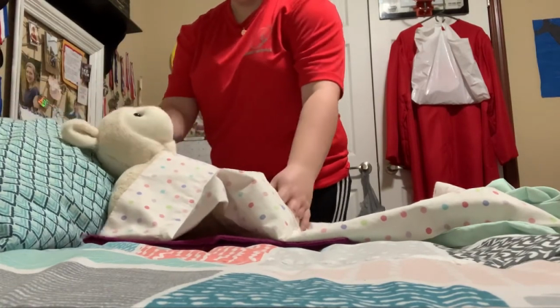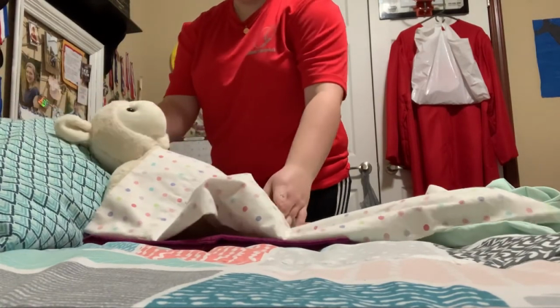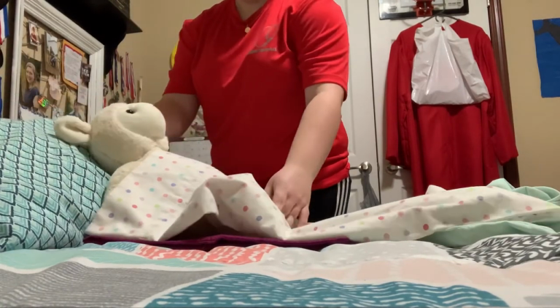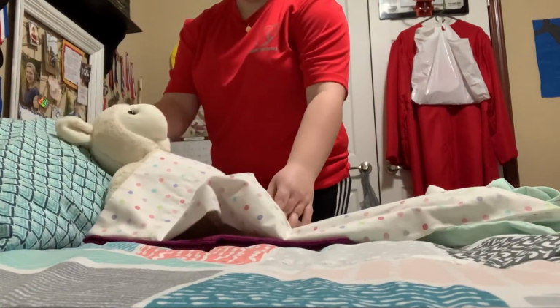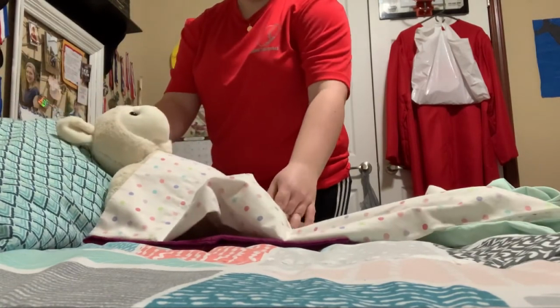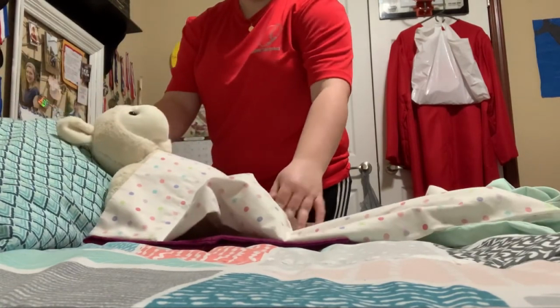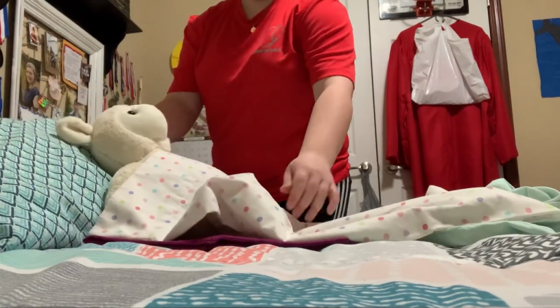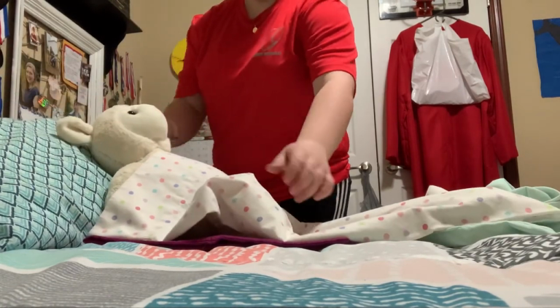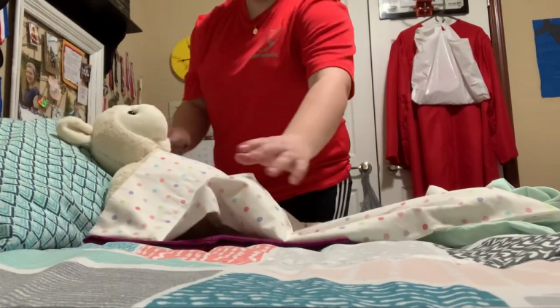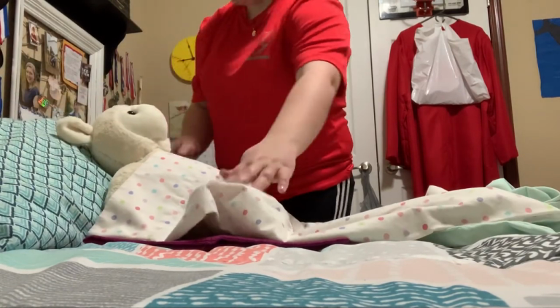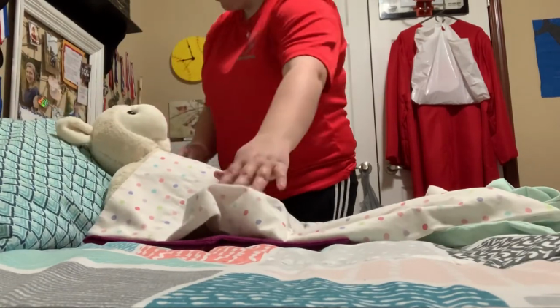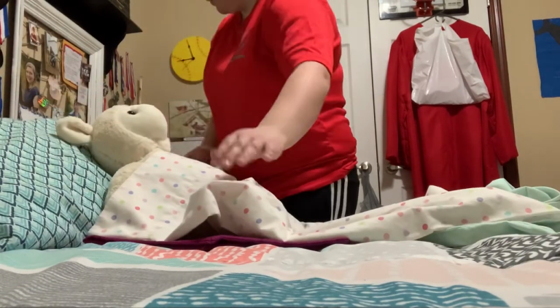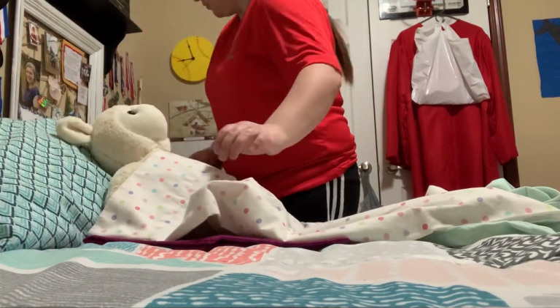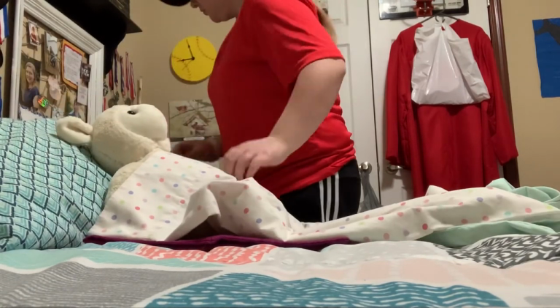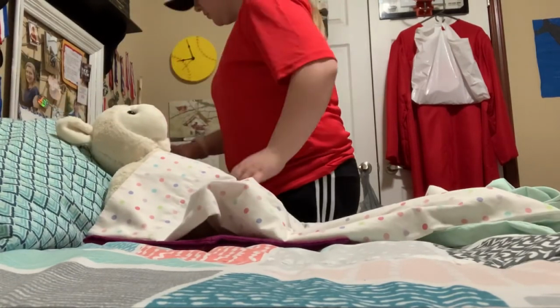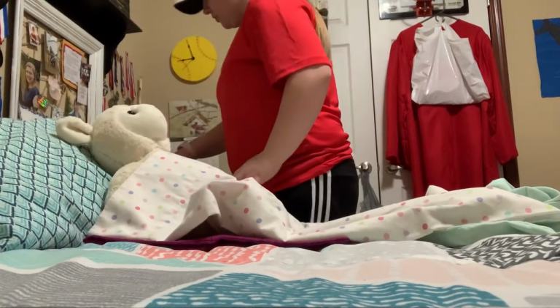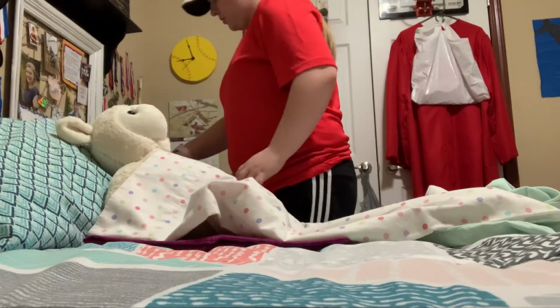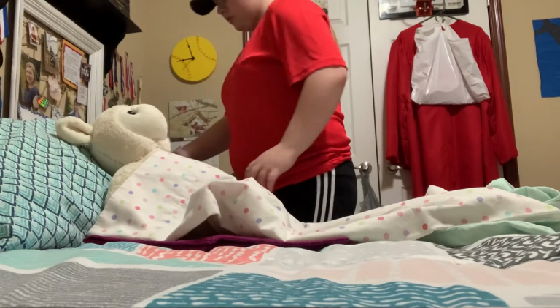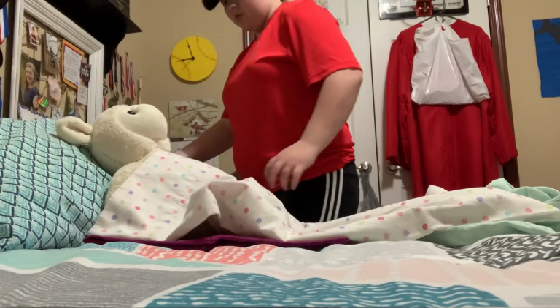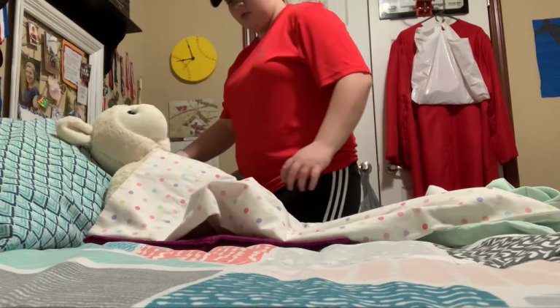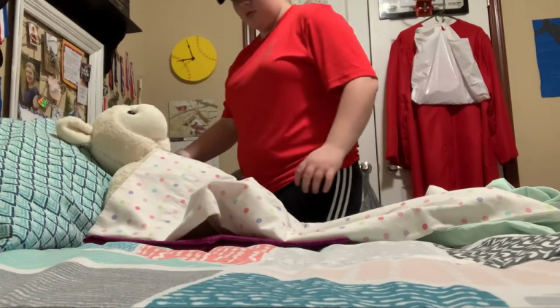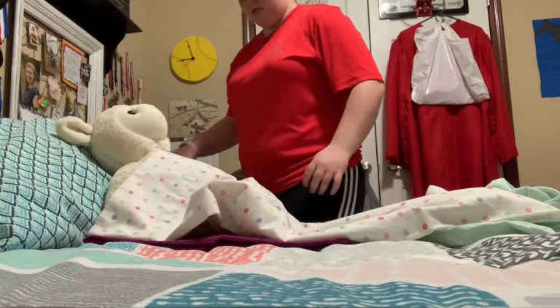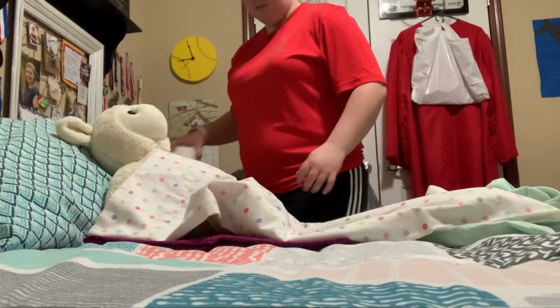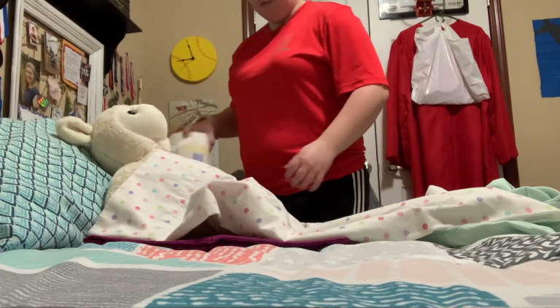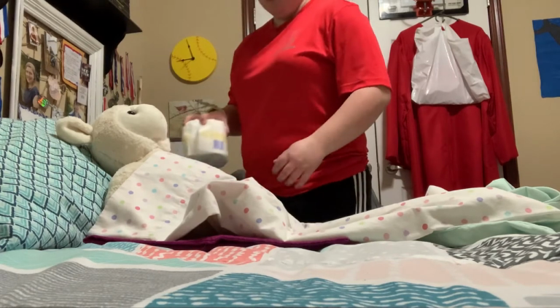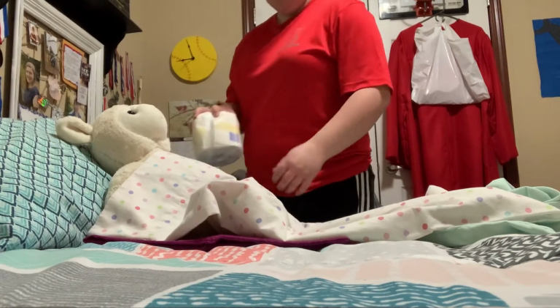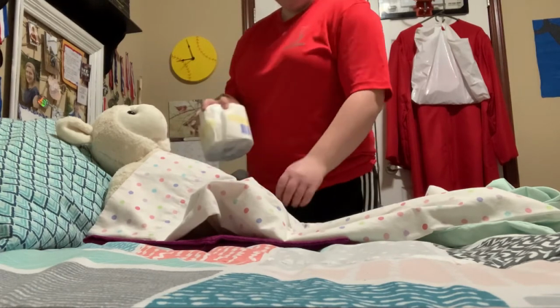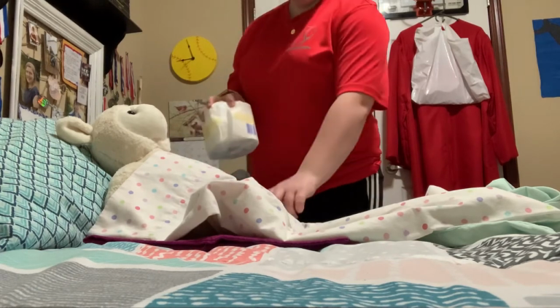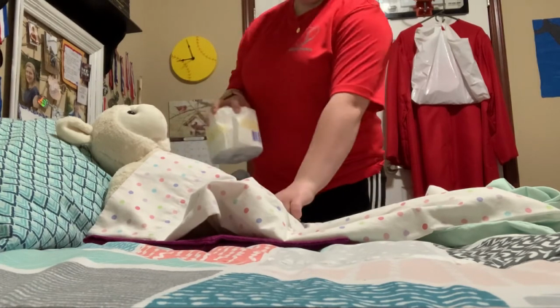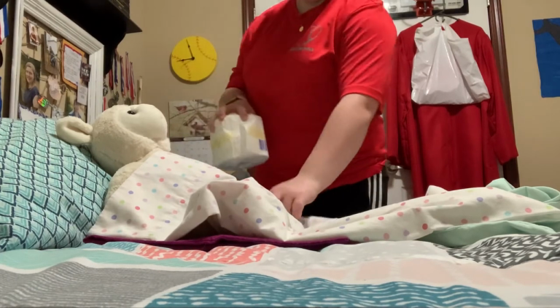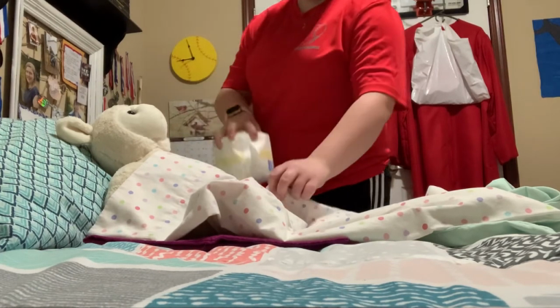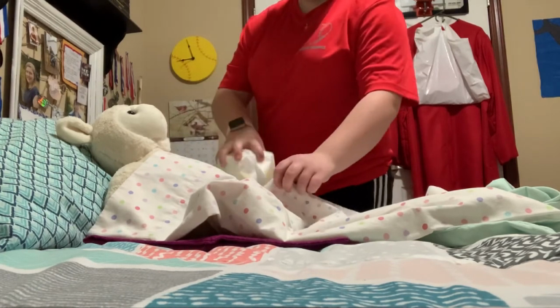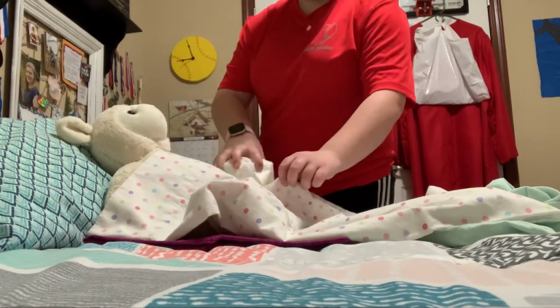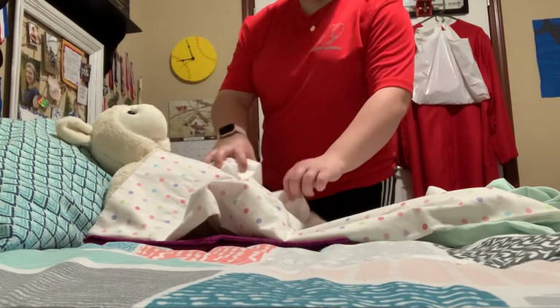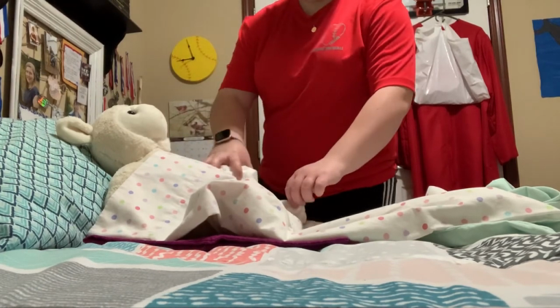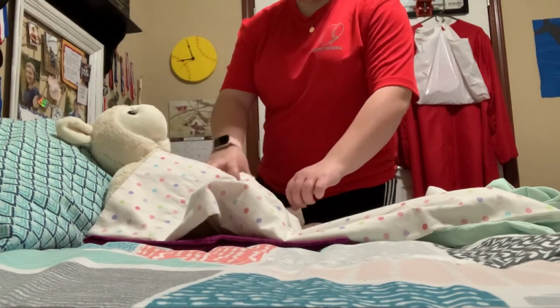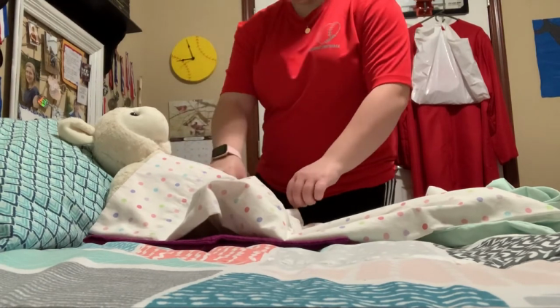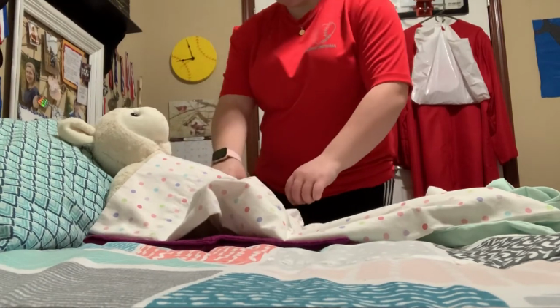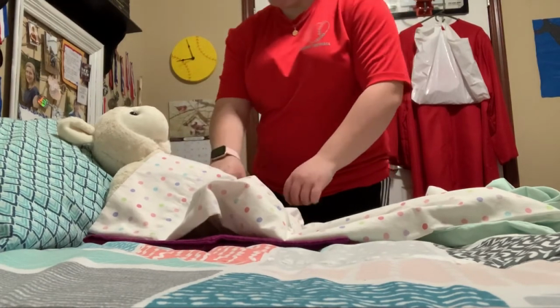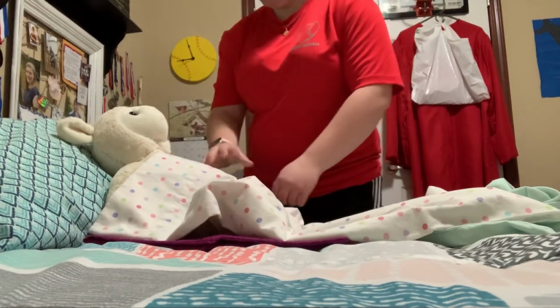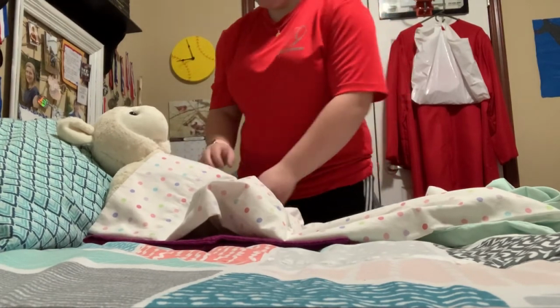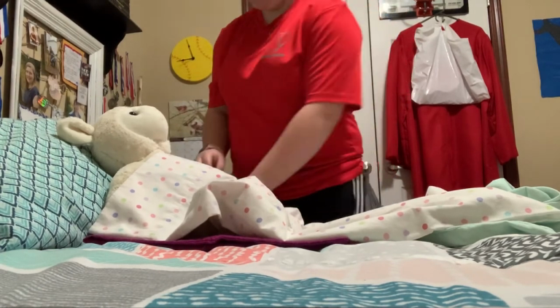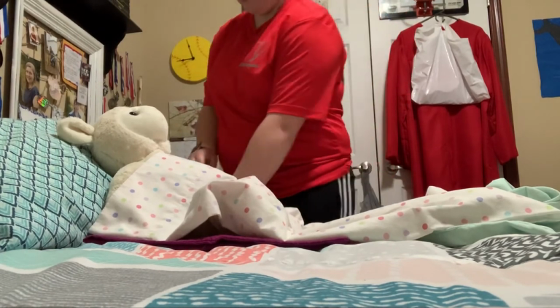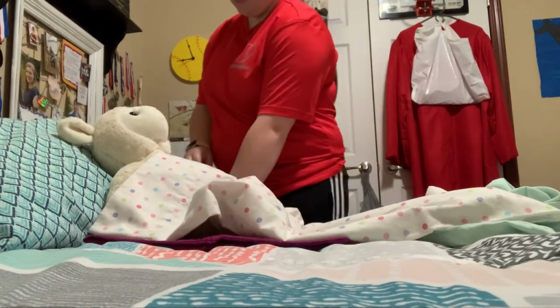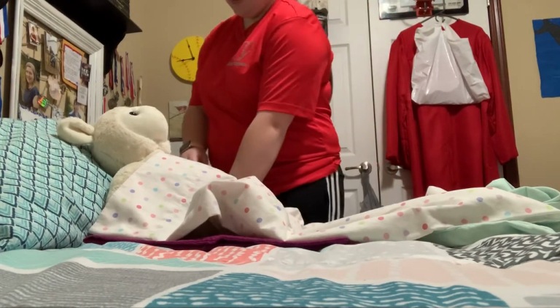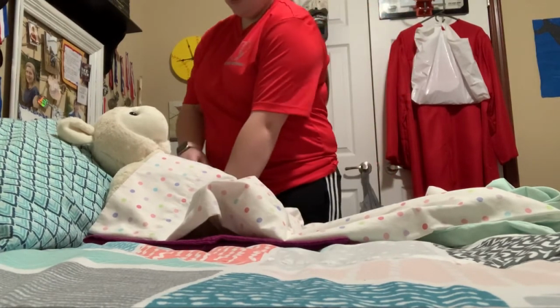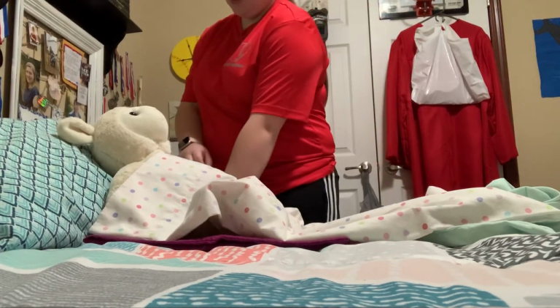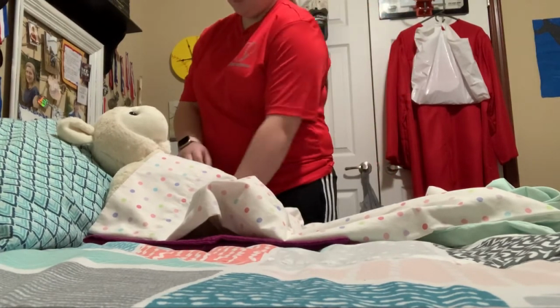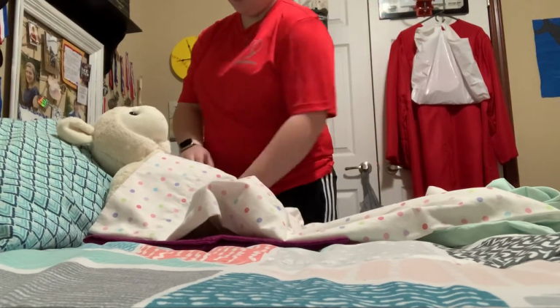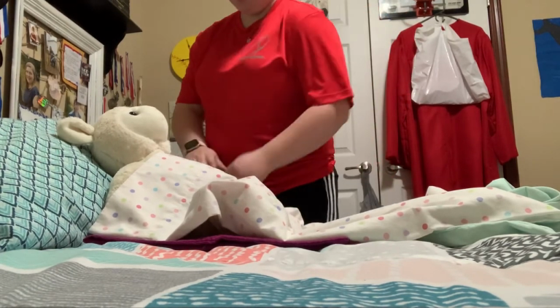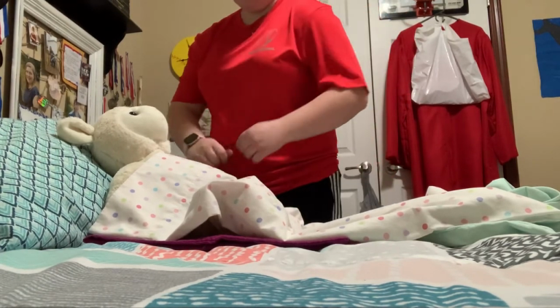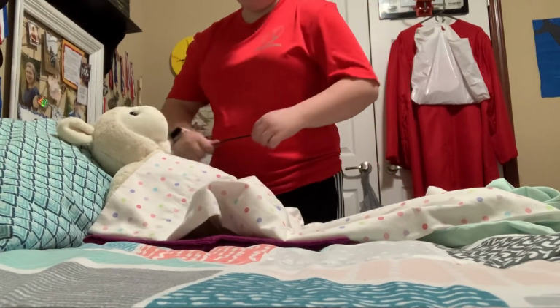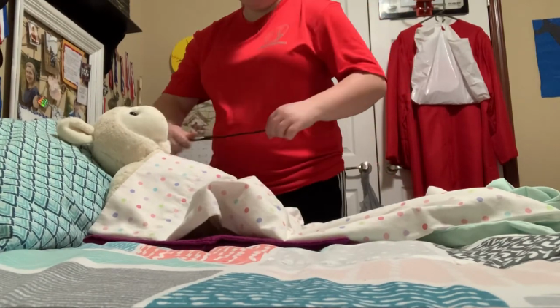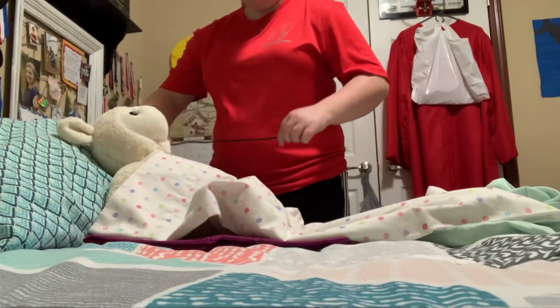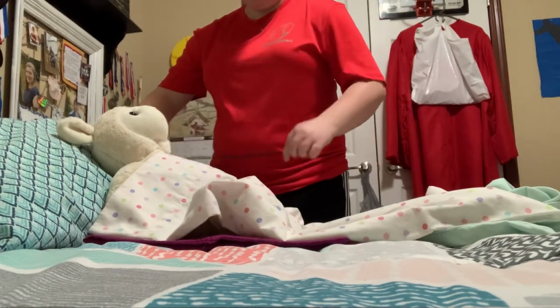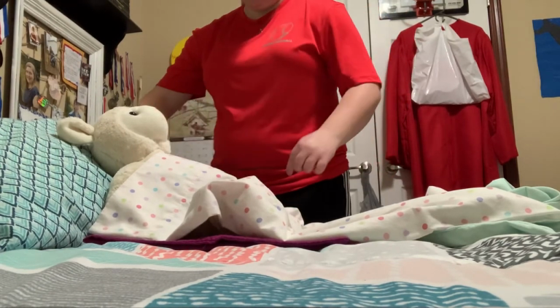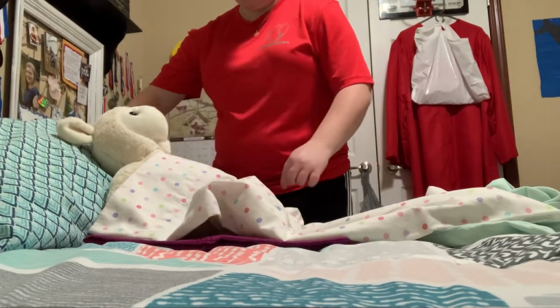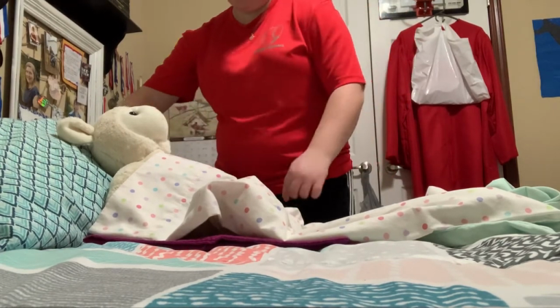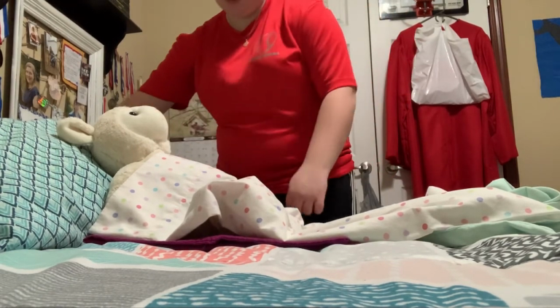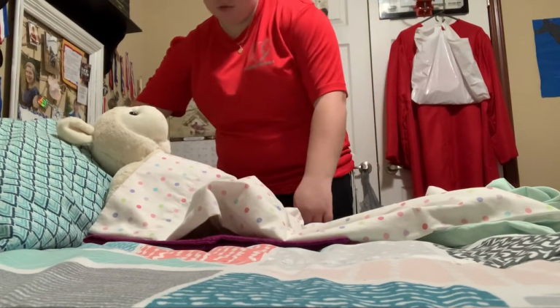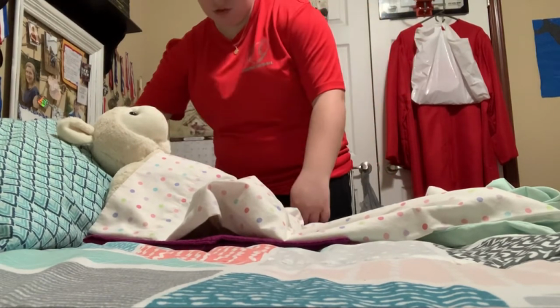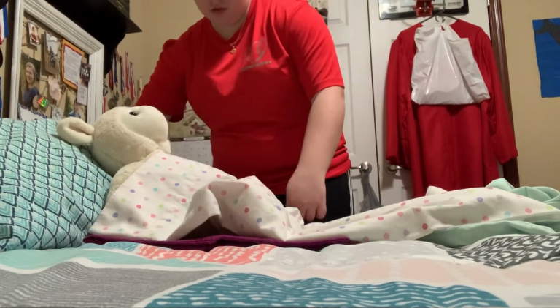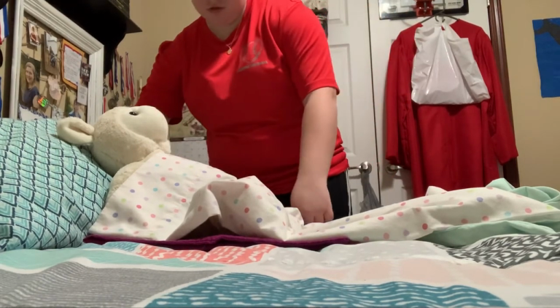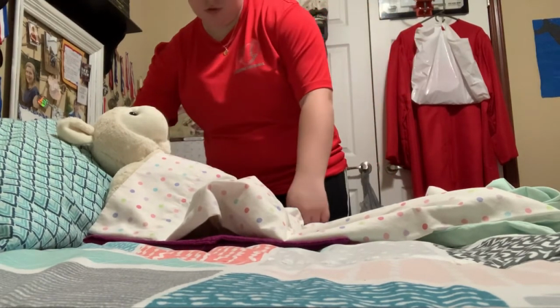All right, is that comfortable? Here's your toilet paper and here's your call light. Just call whenever you're ready.